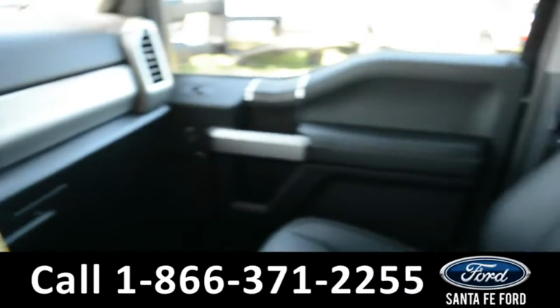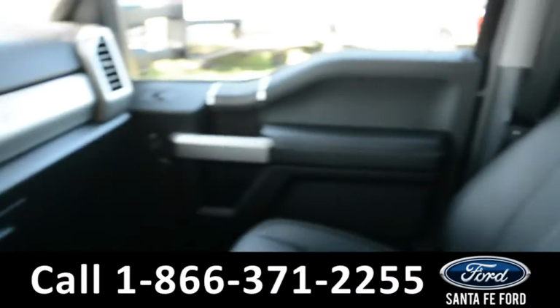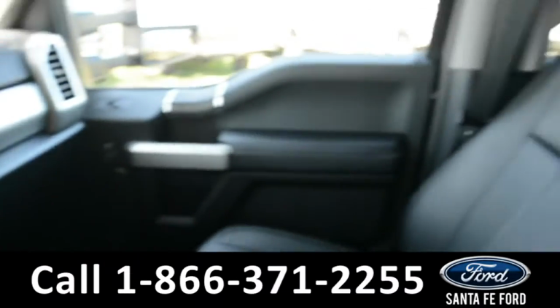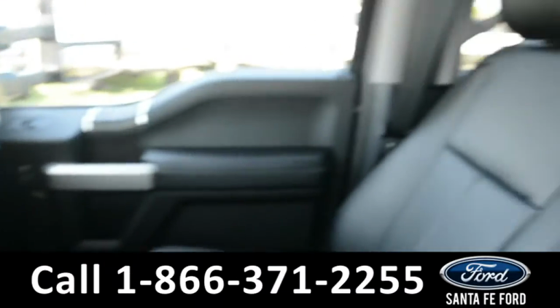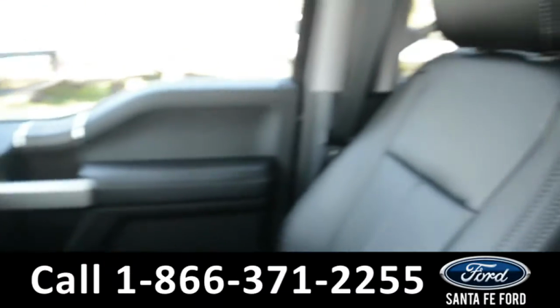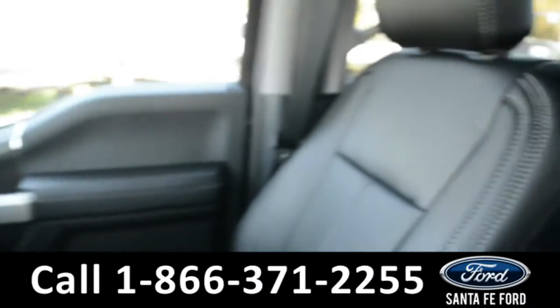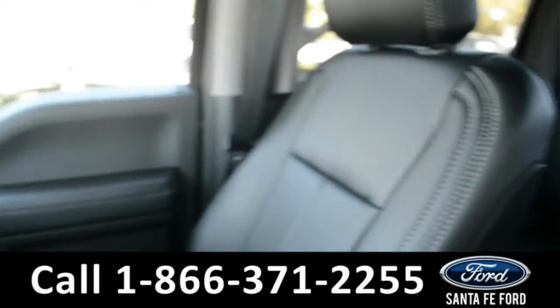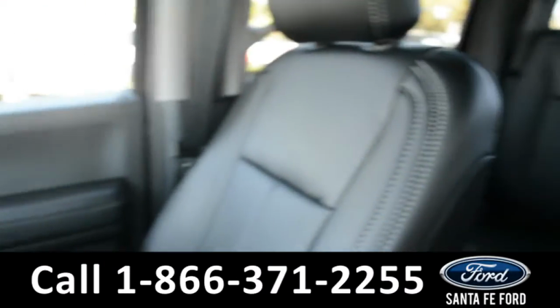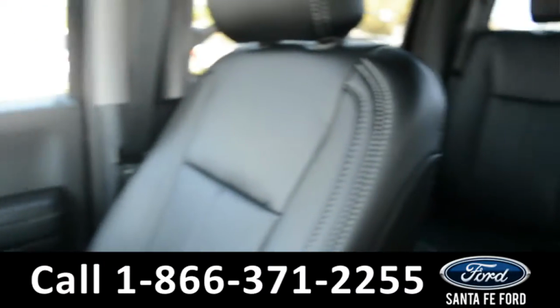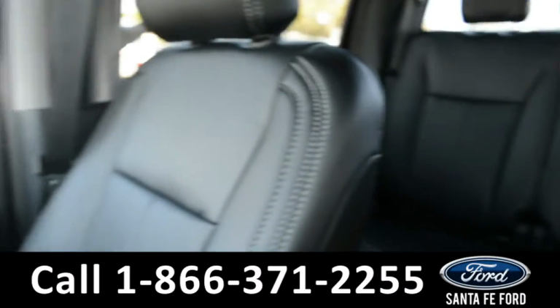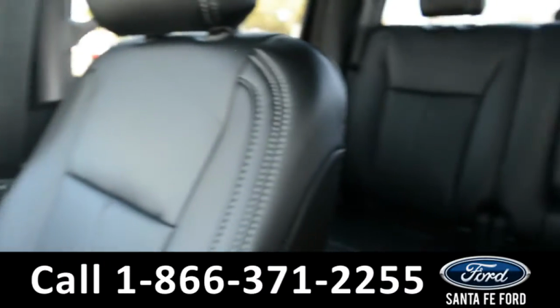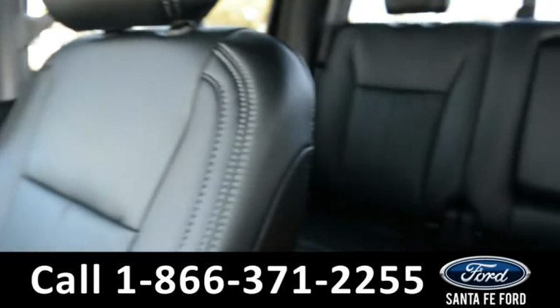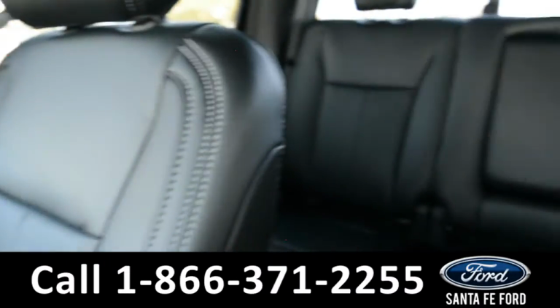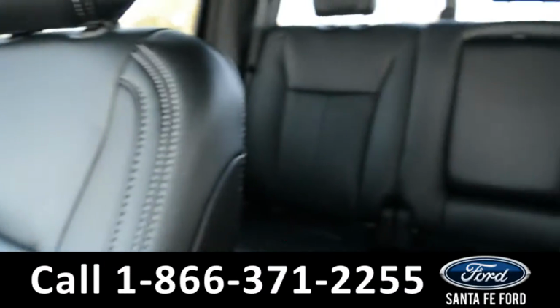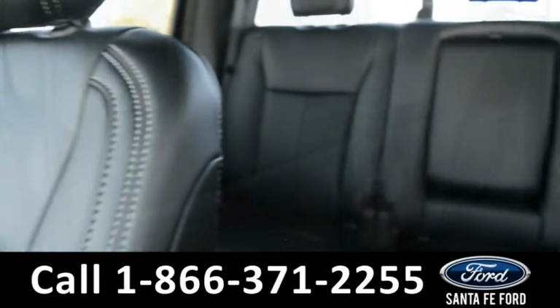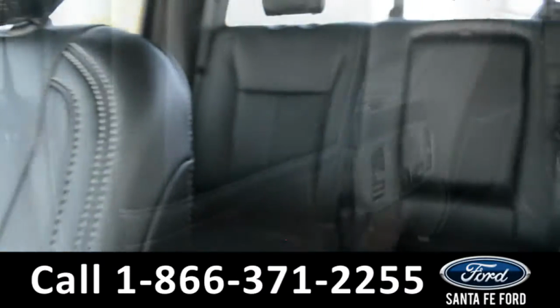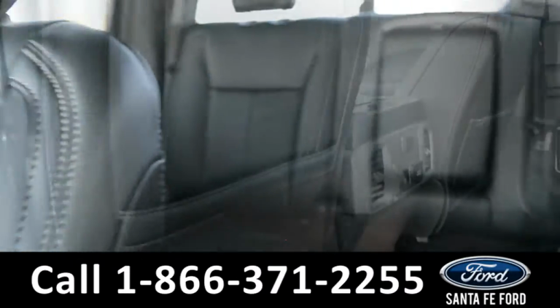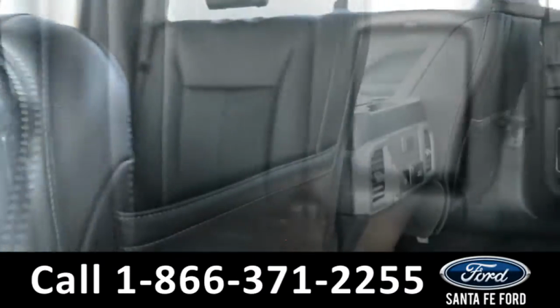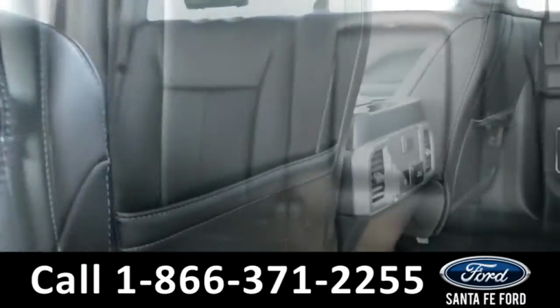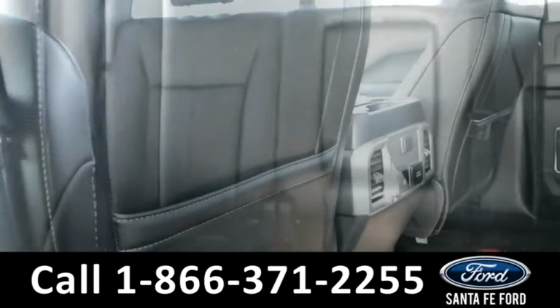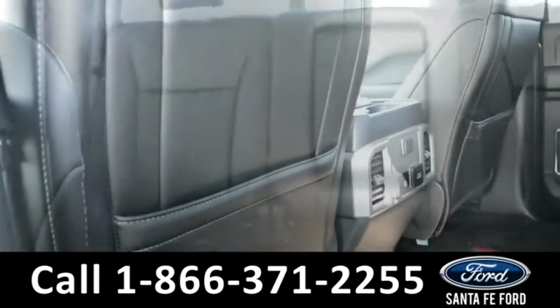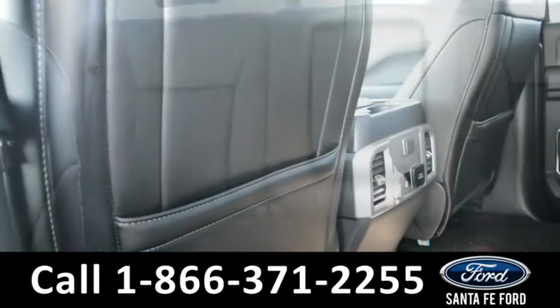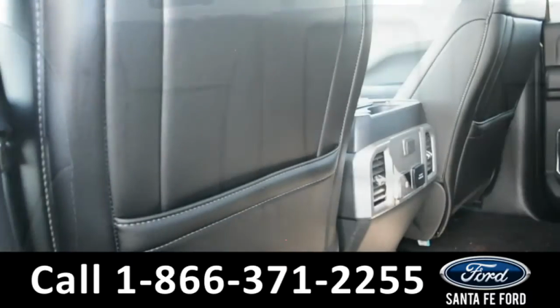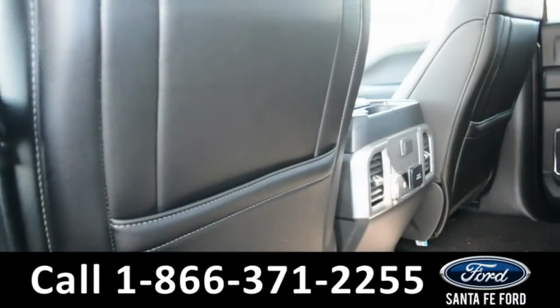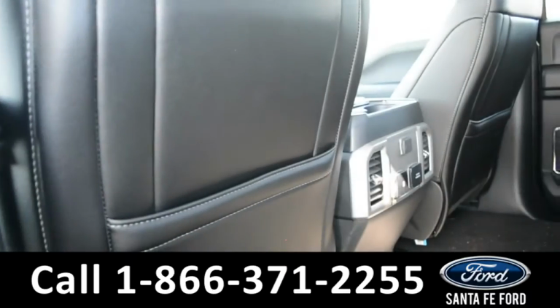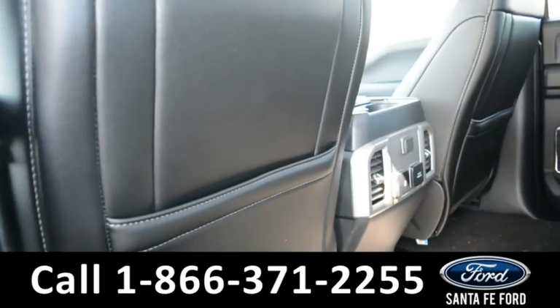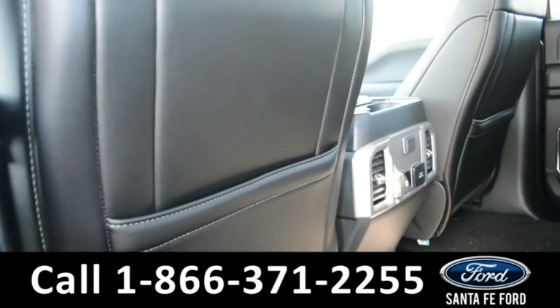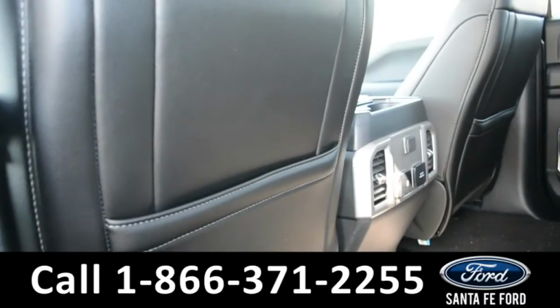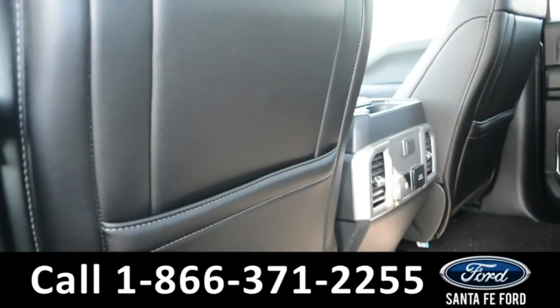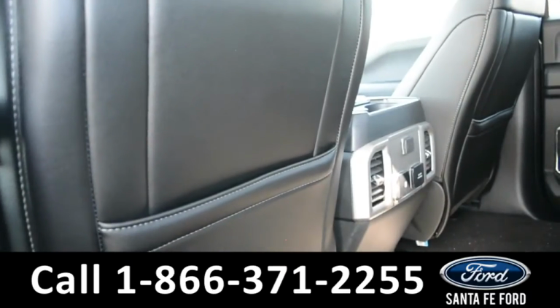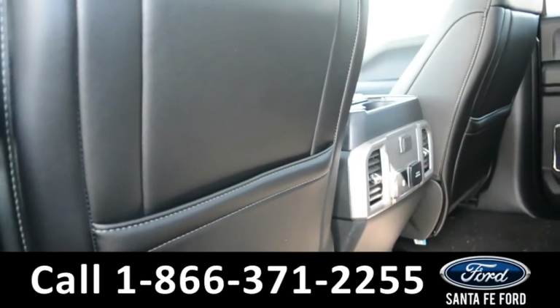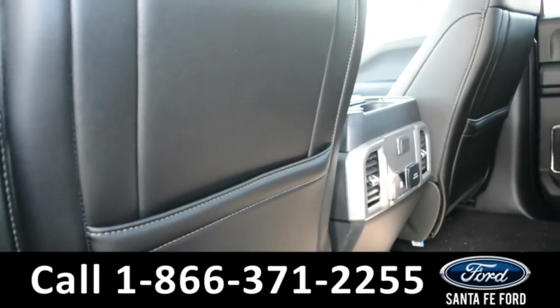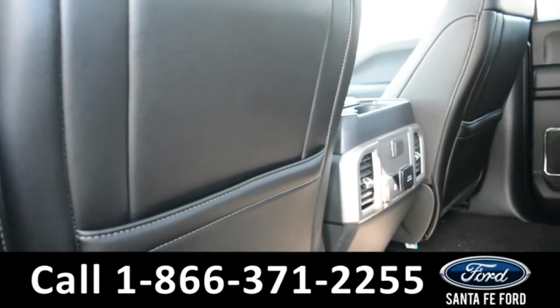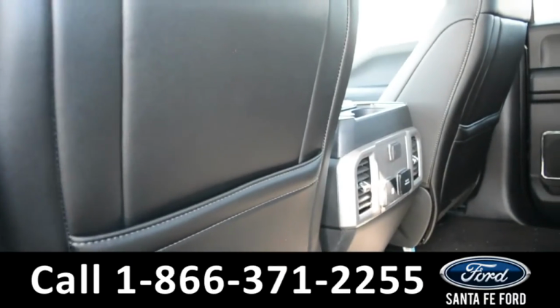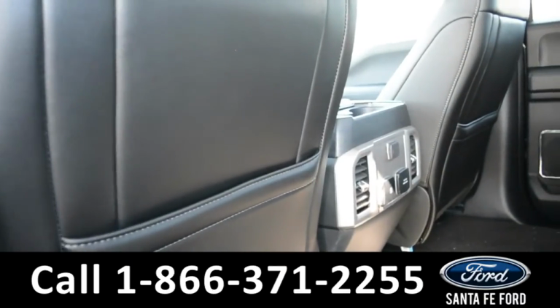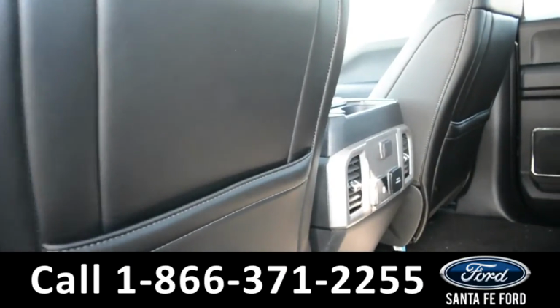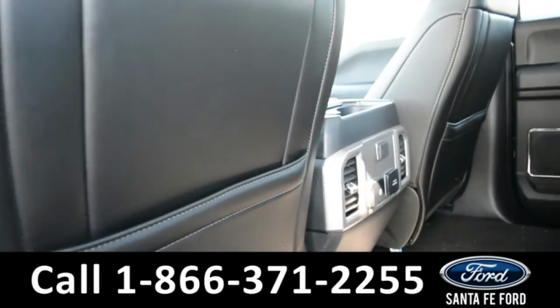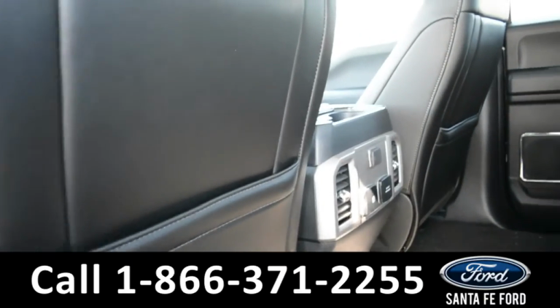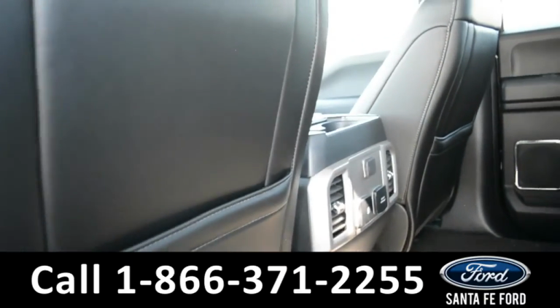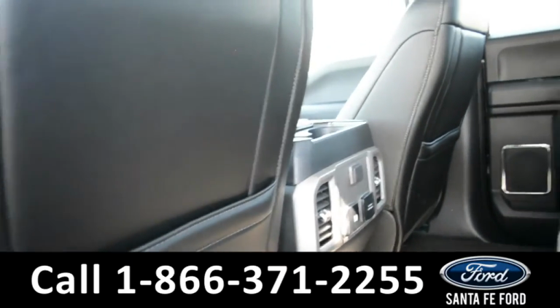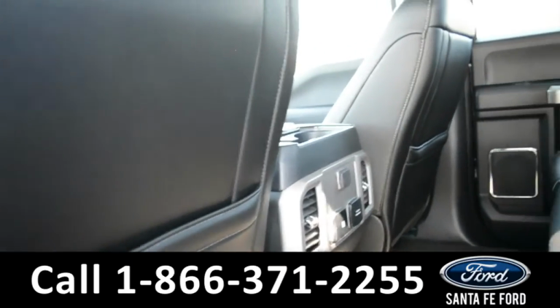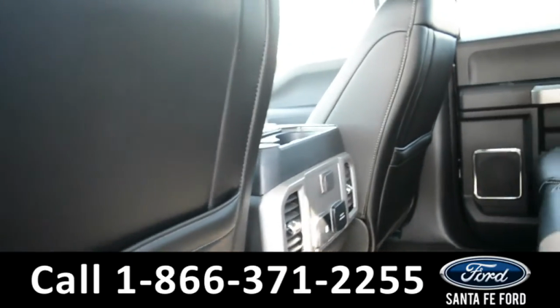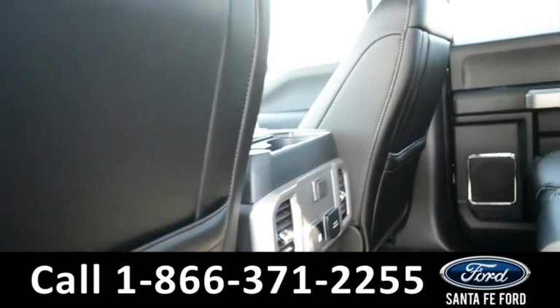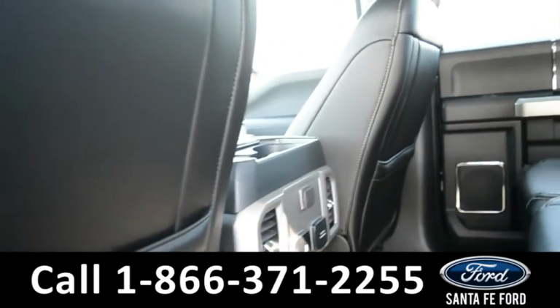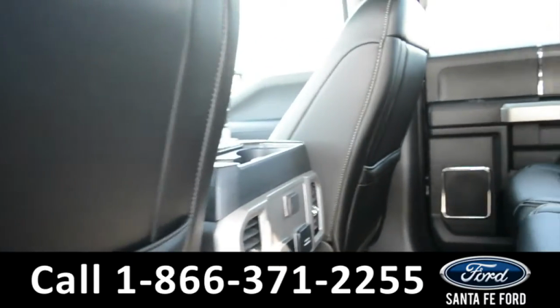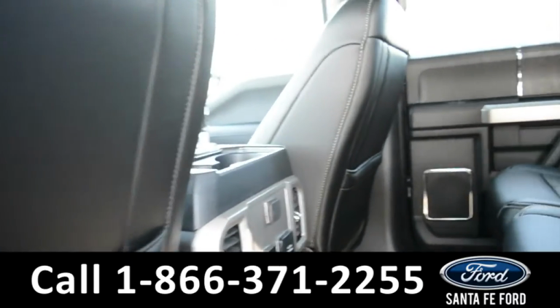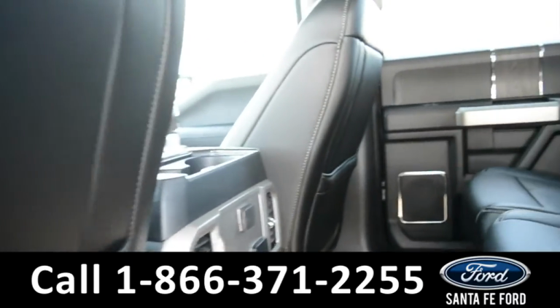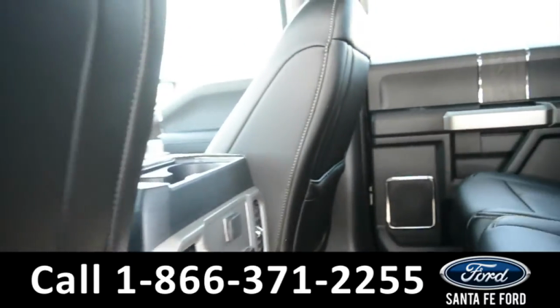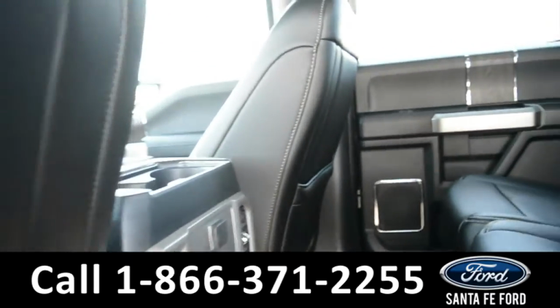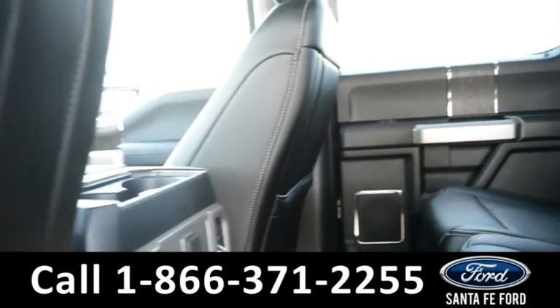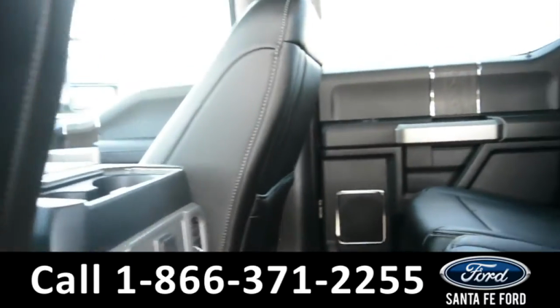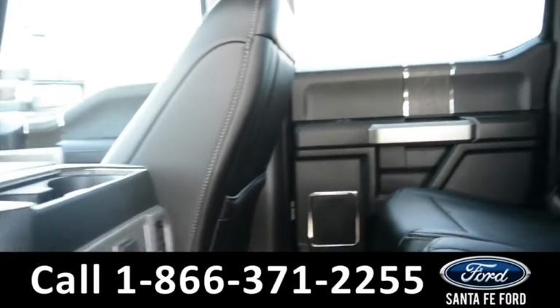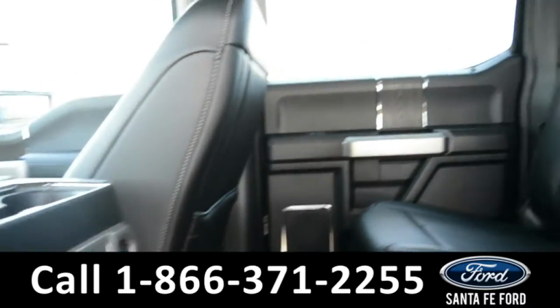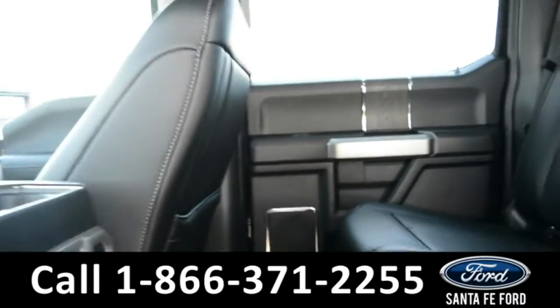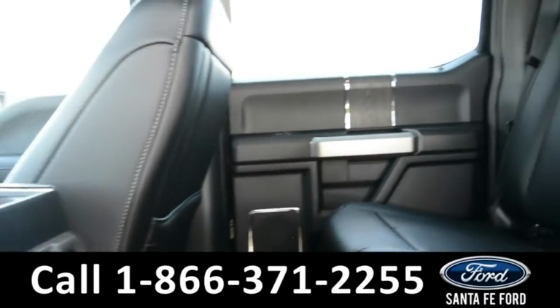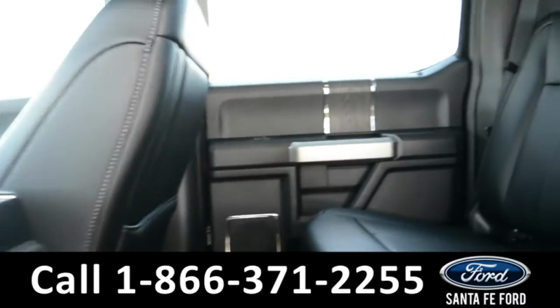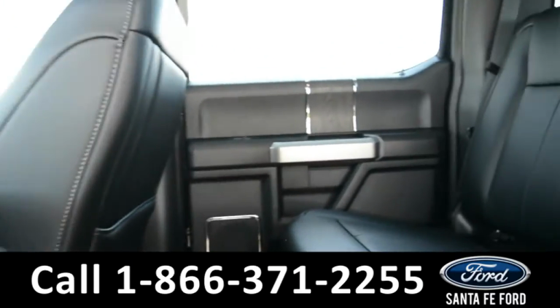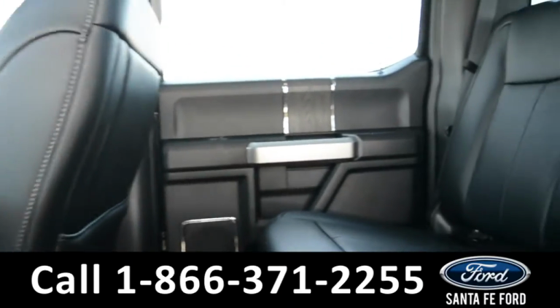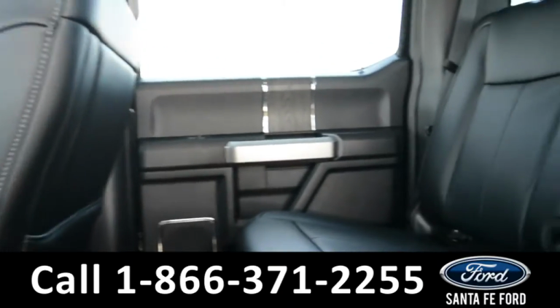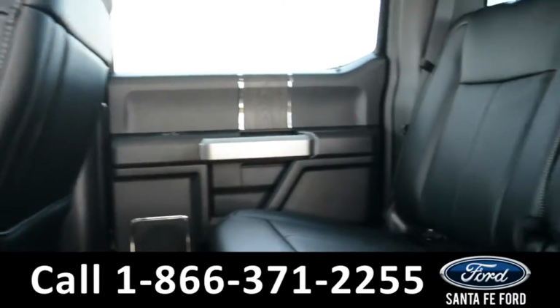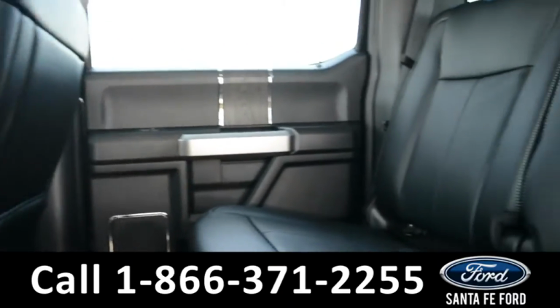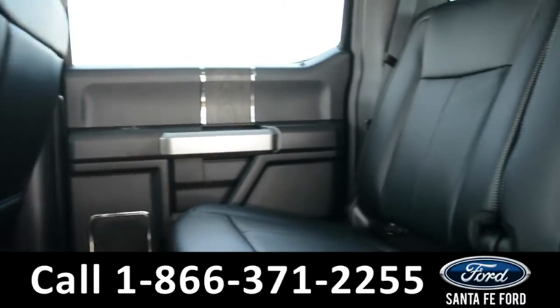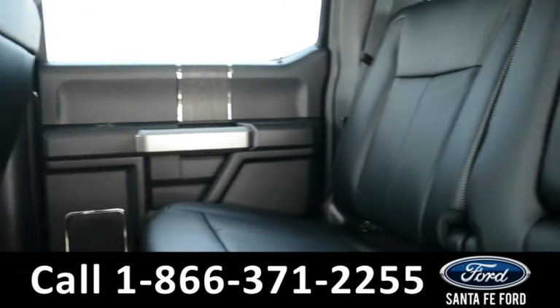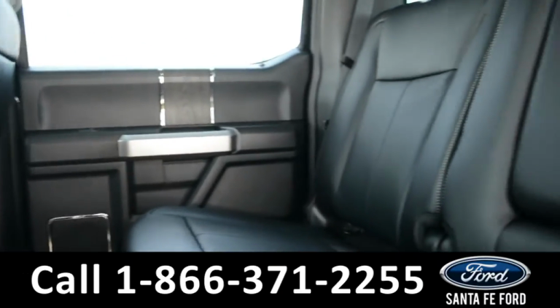Now let's take a closer look into the back. The rear seats are foldable.